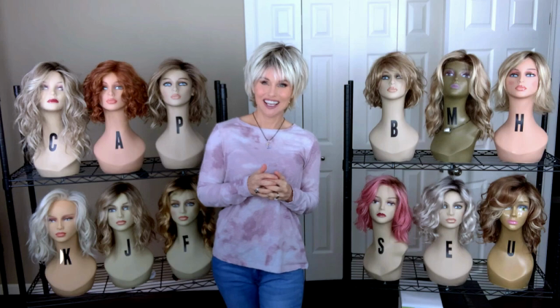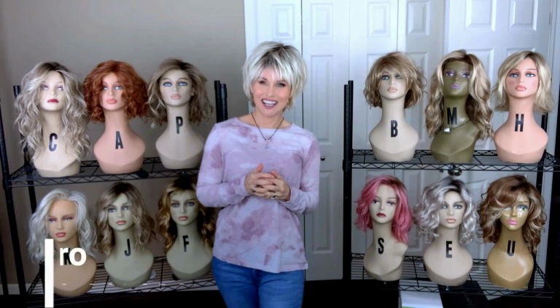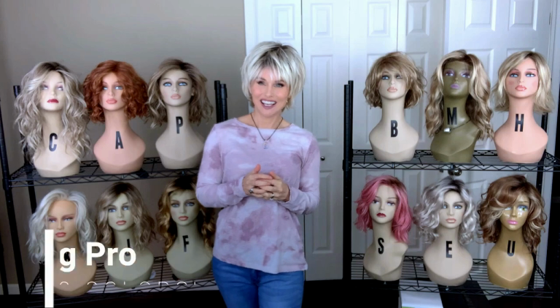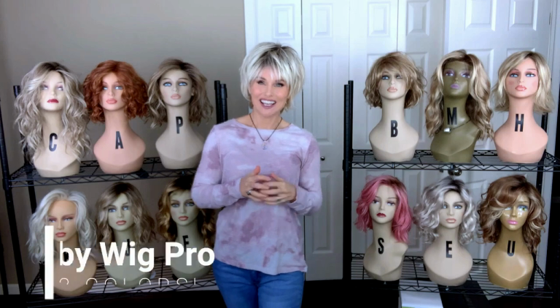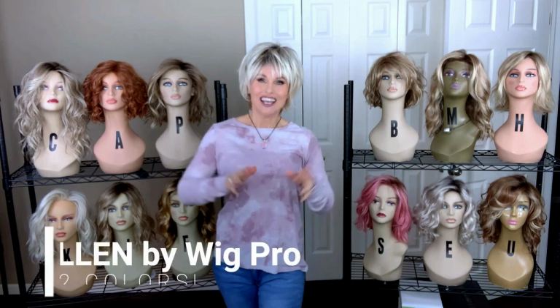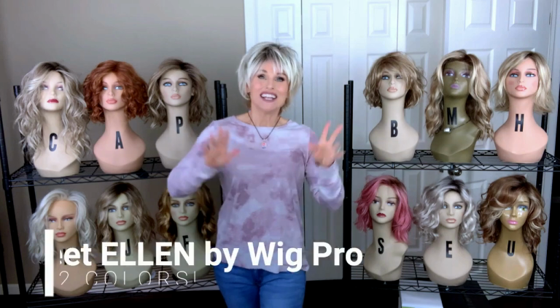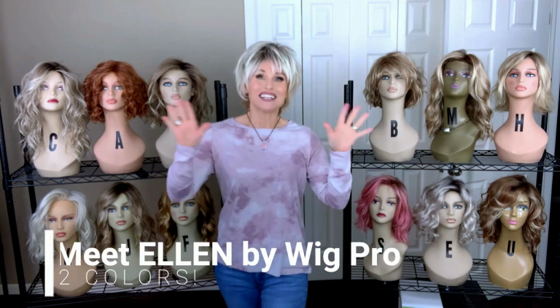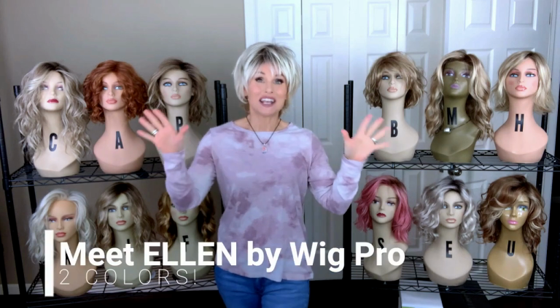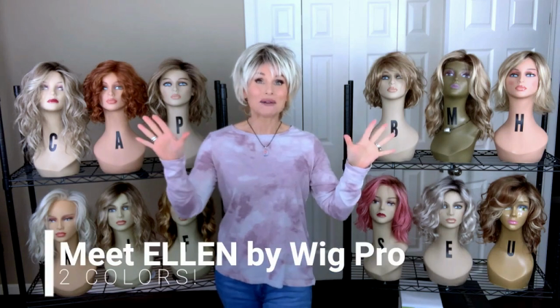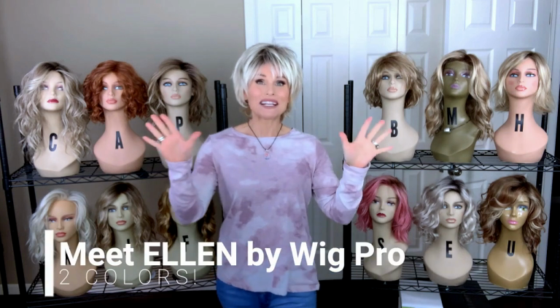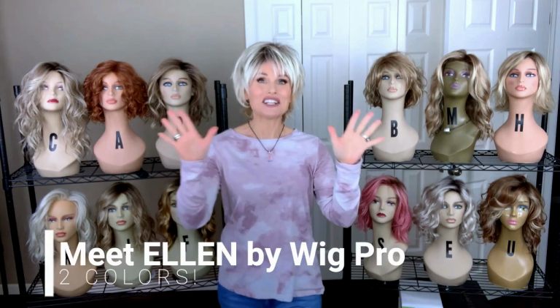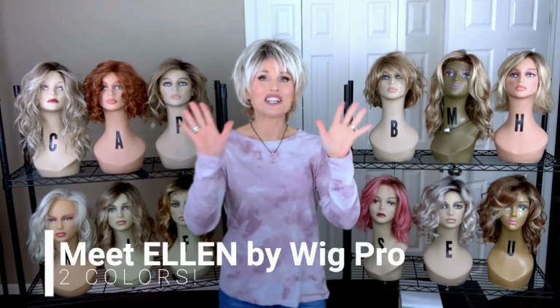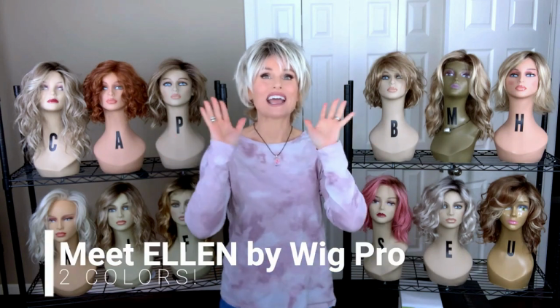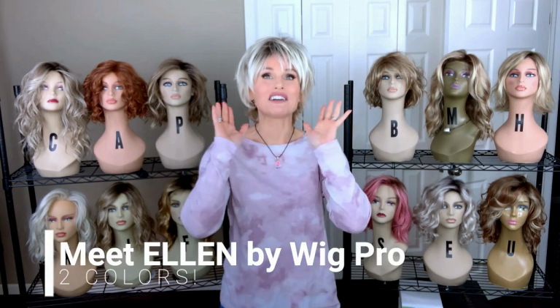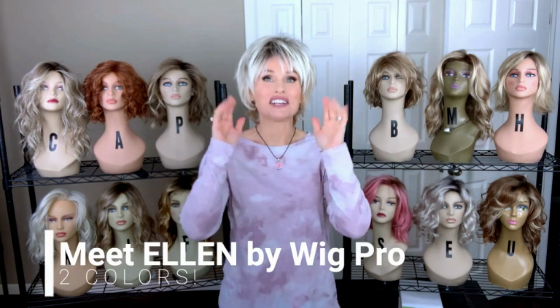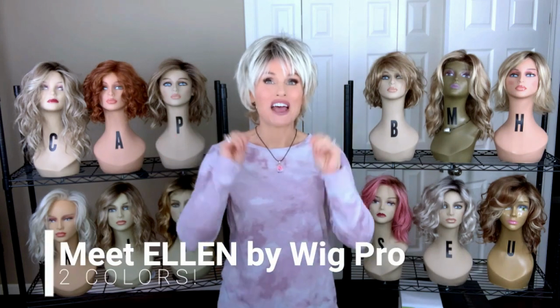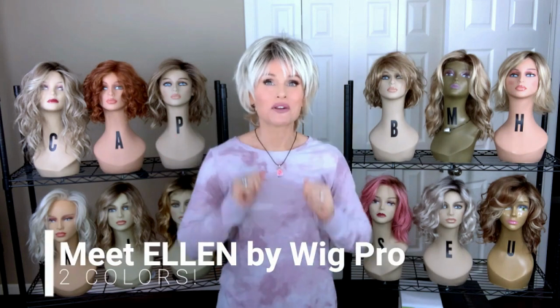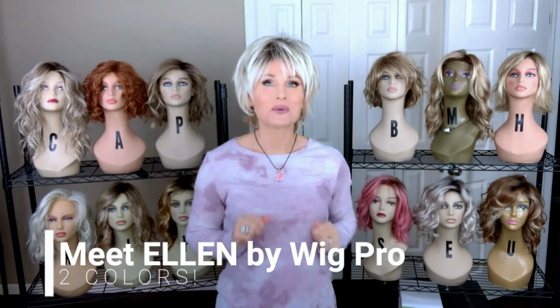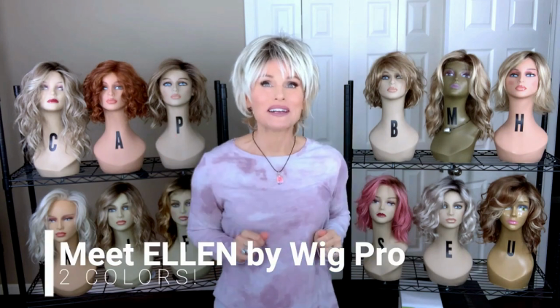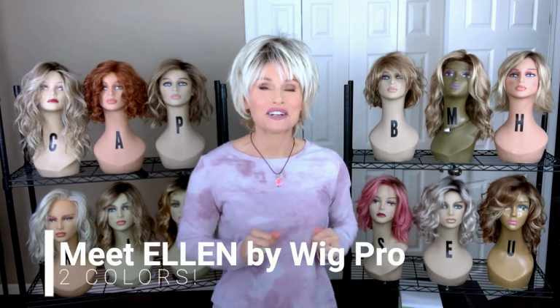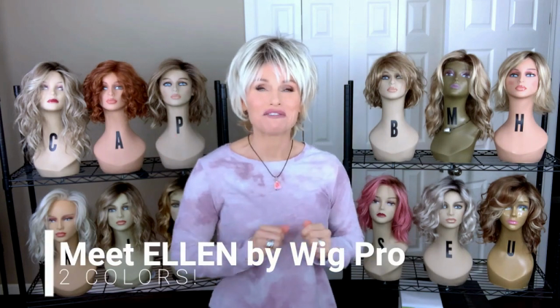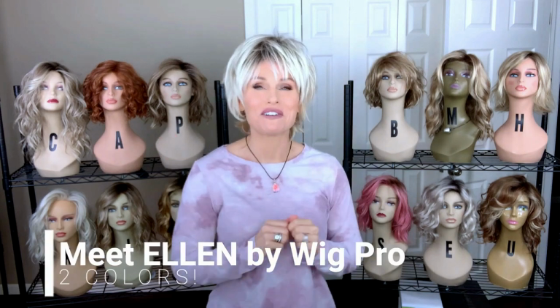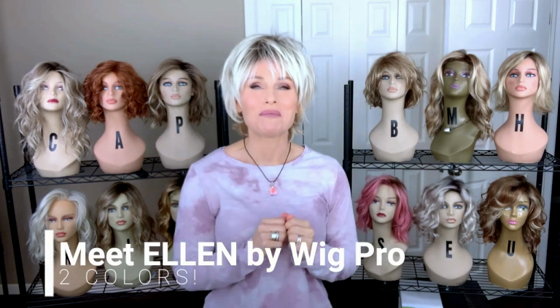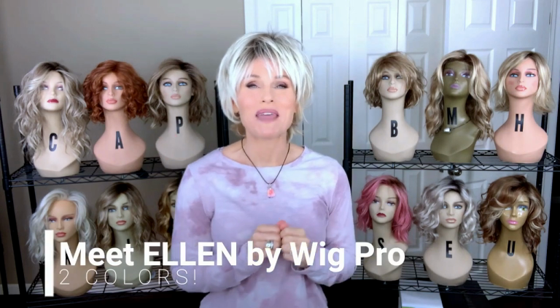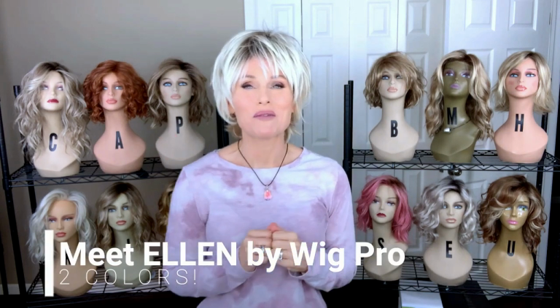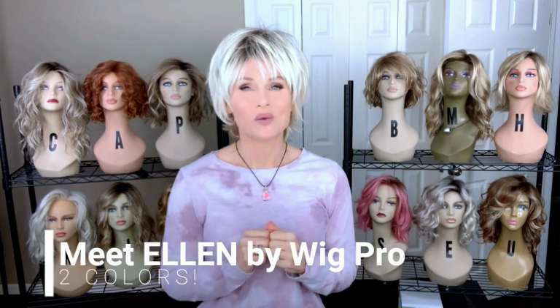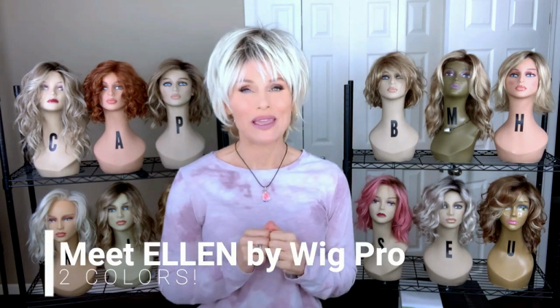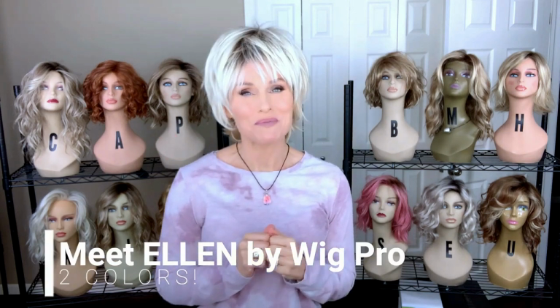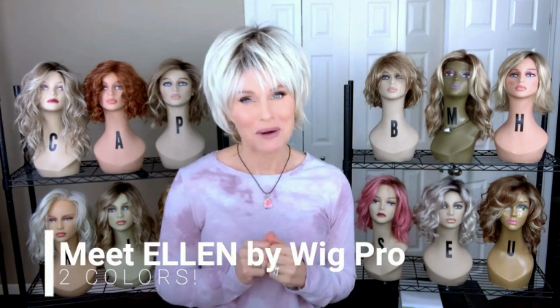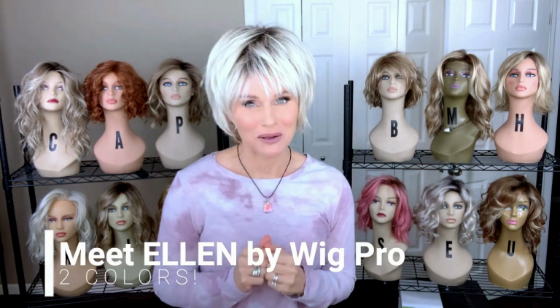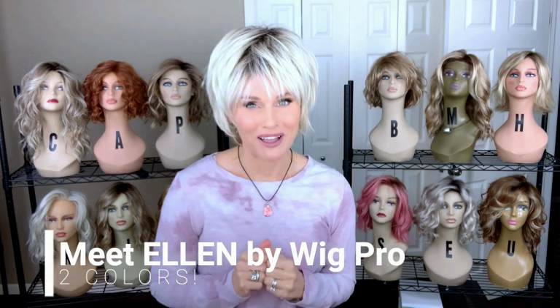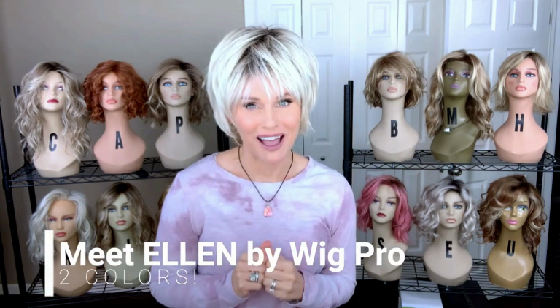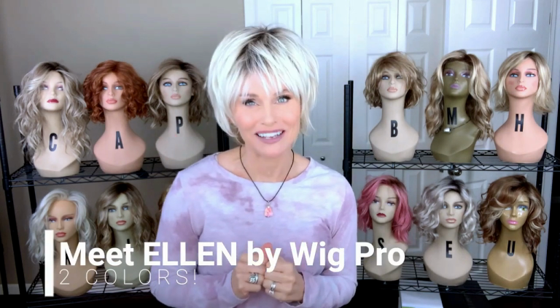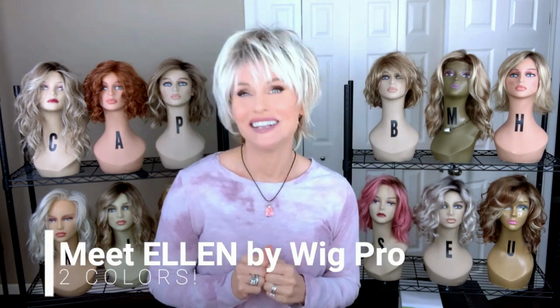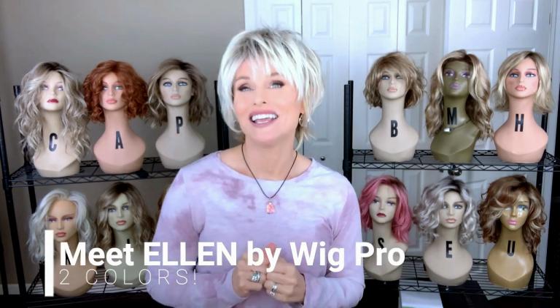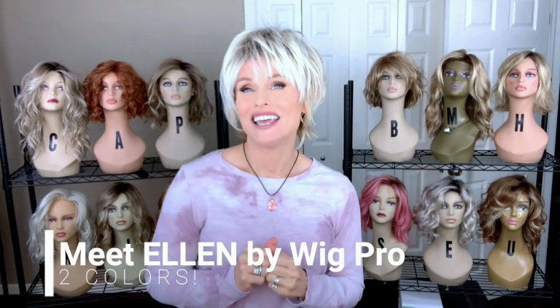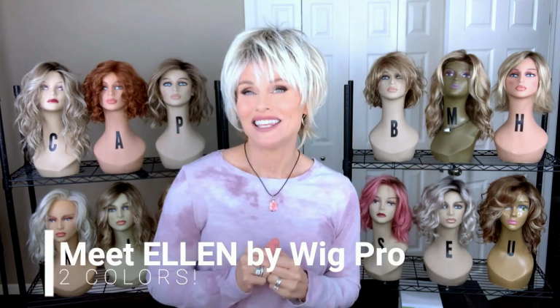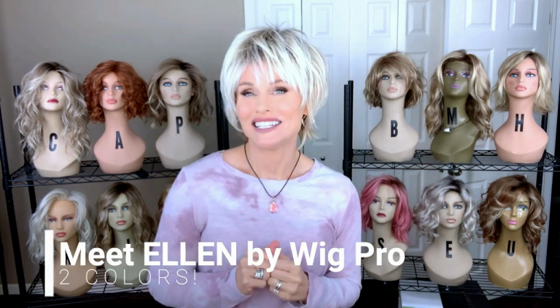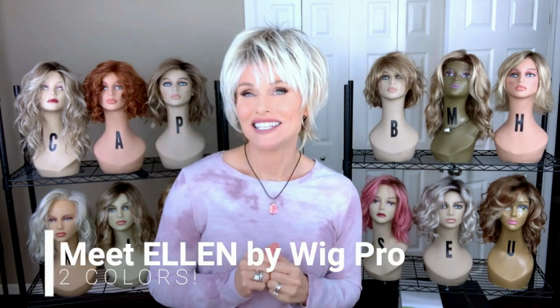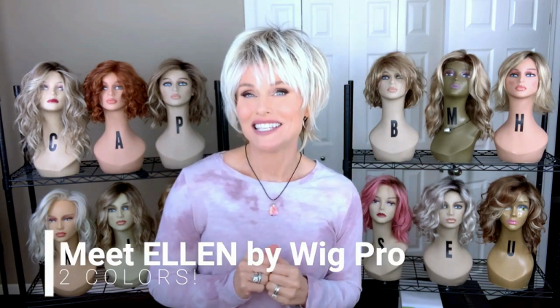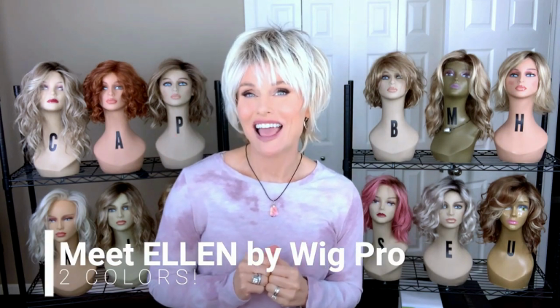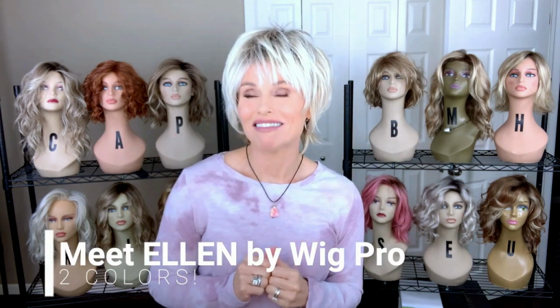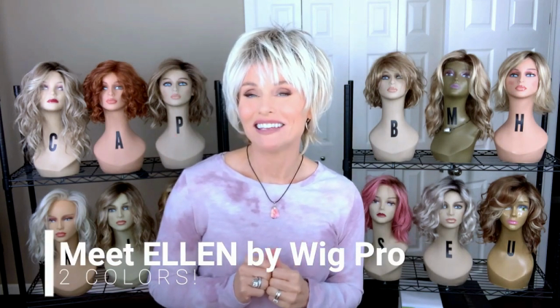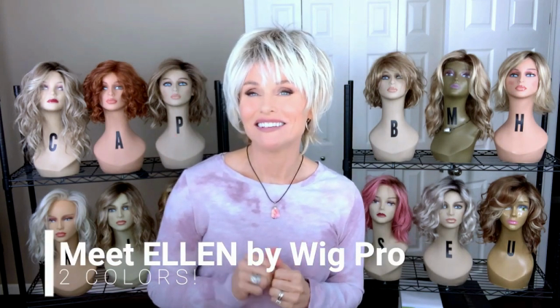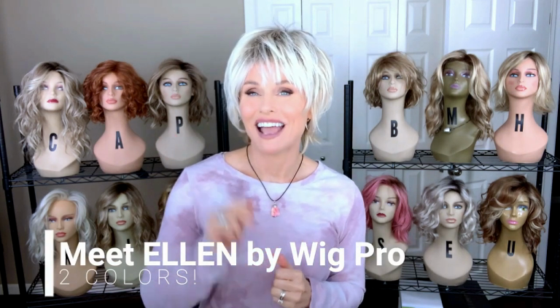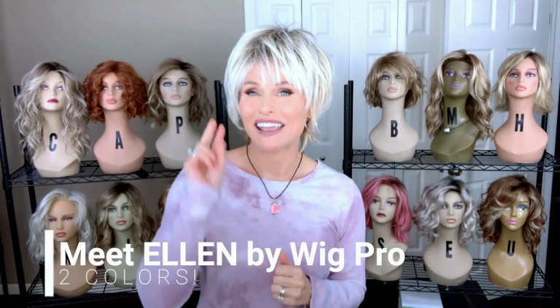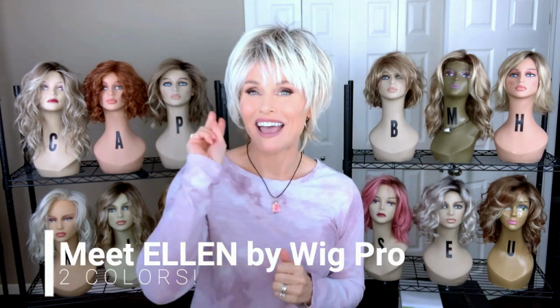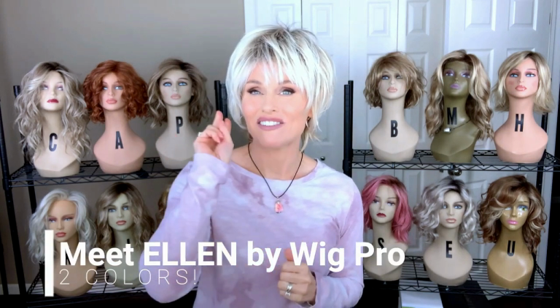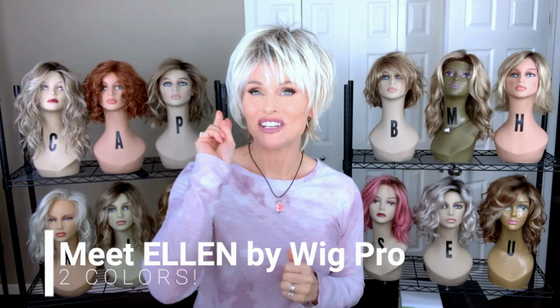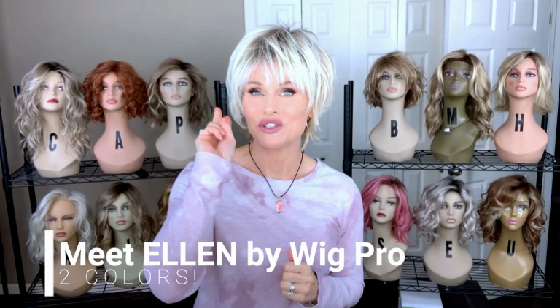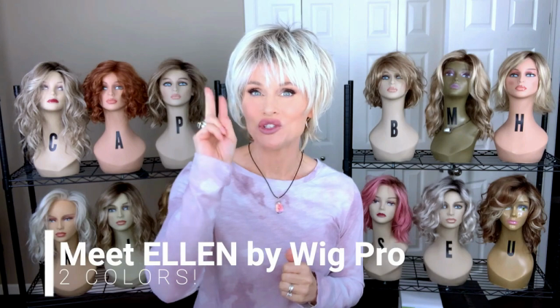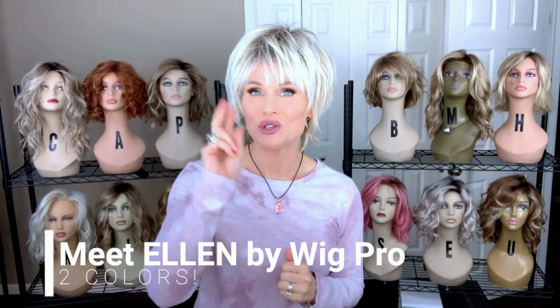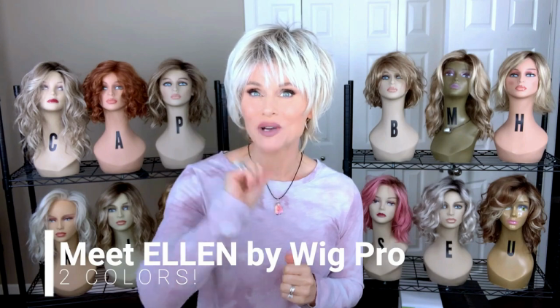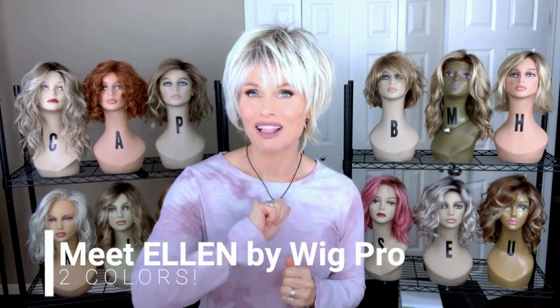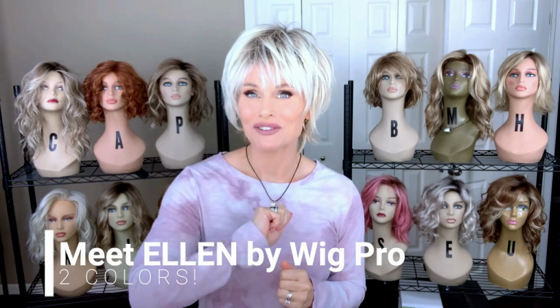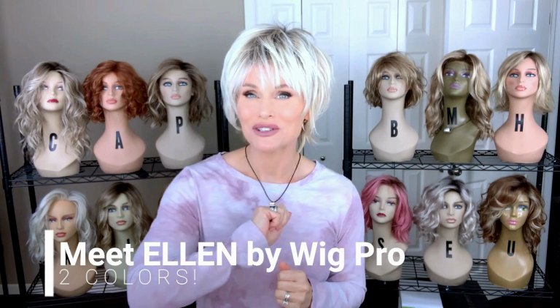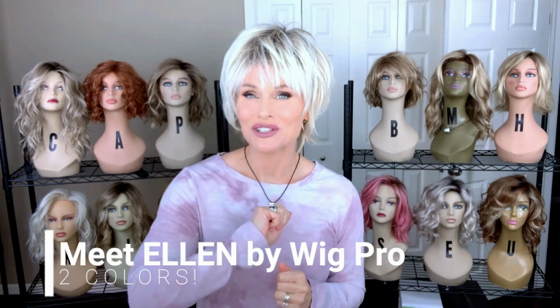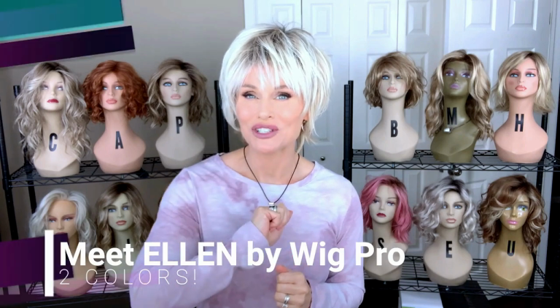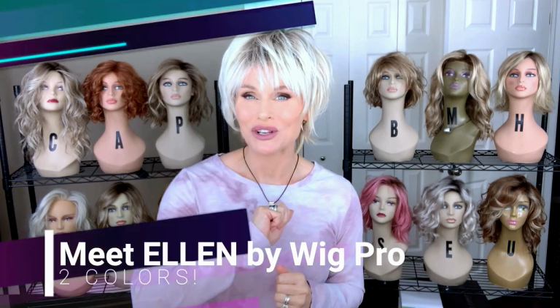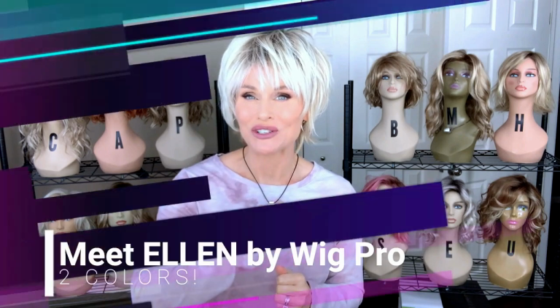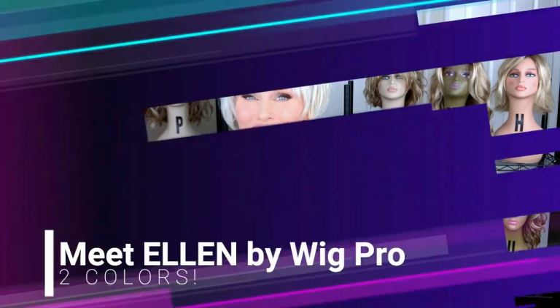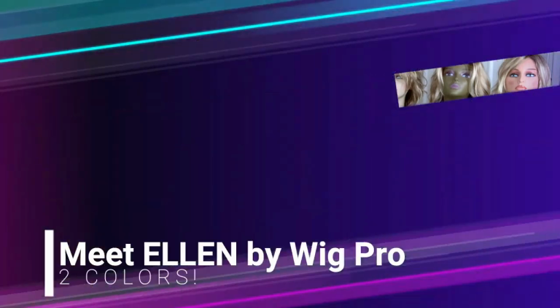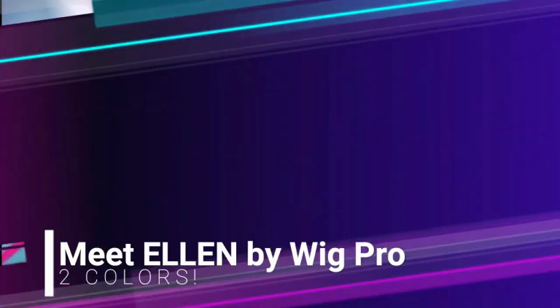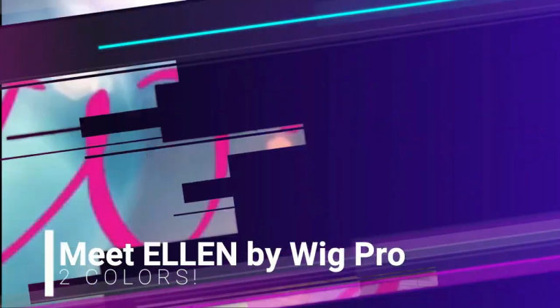Today we're going to check out another winner from the Wig Pro line. This is Ellen, and I have it in two colors to show you today.